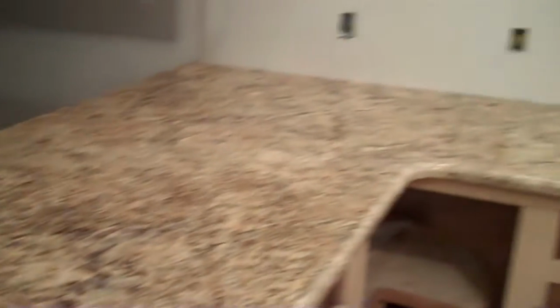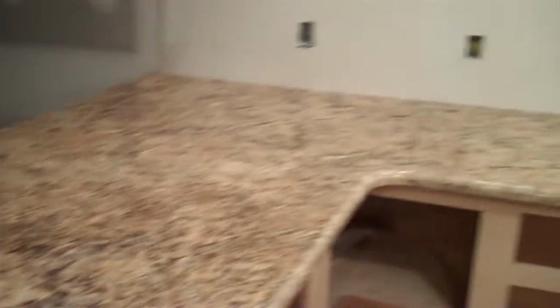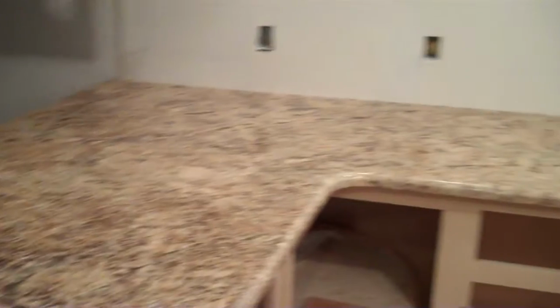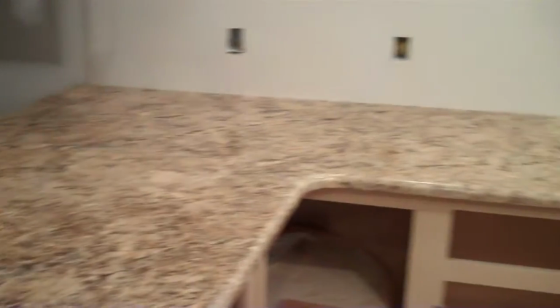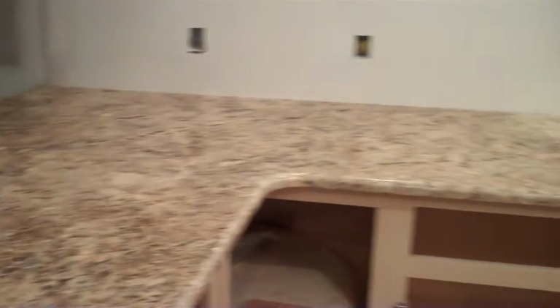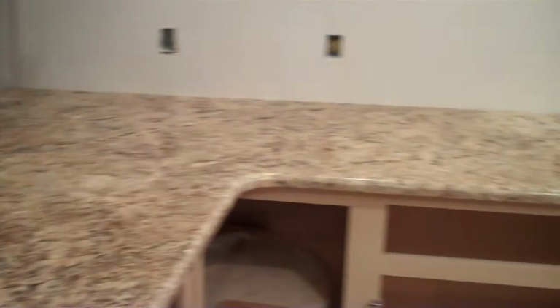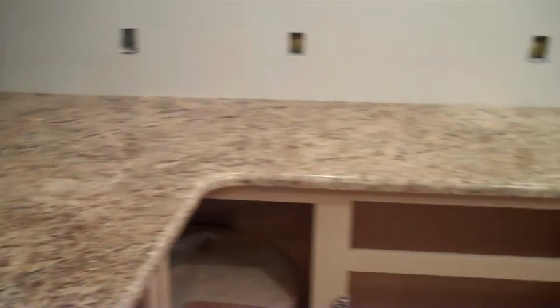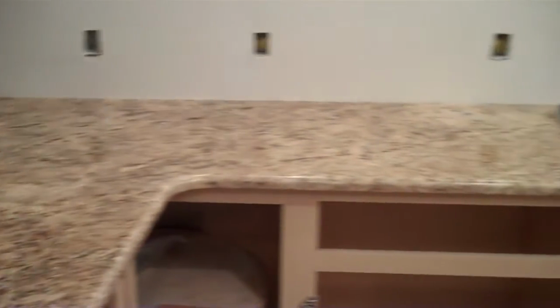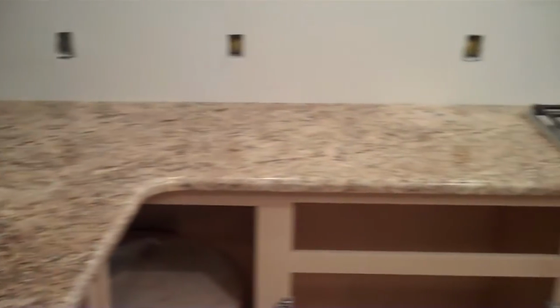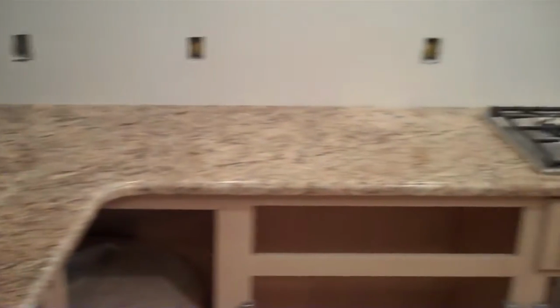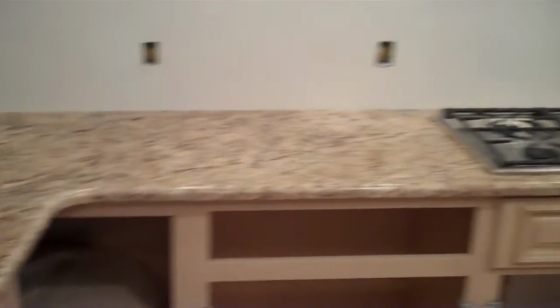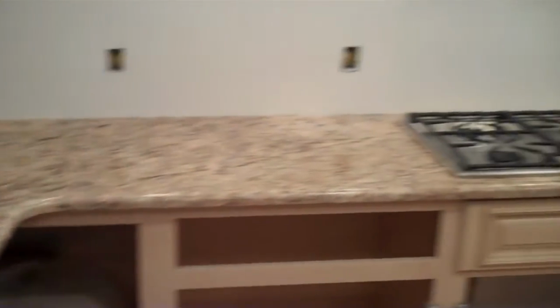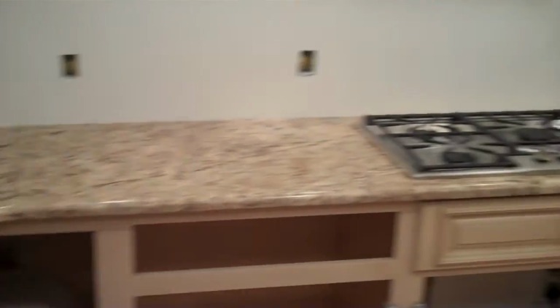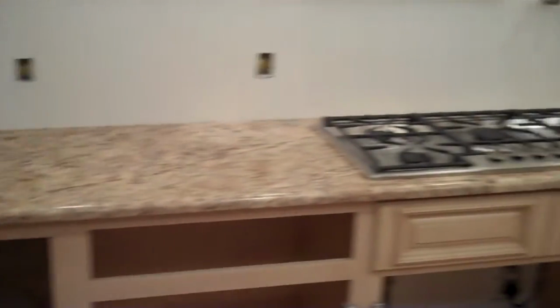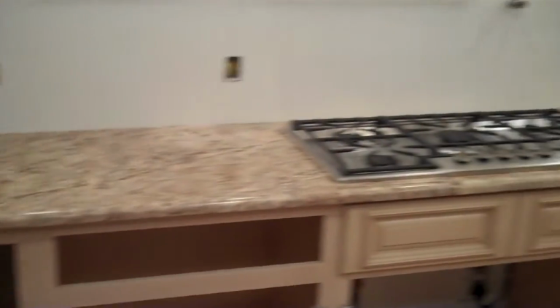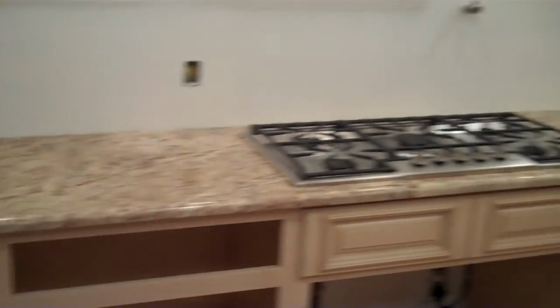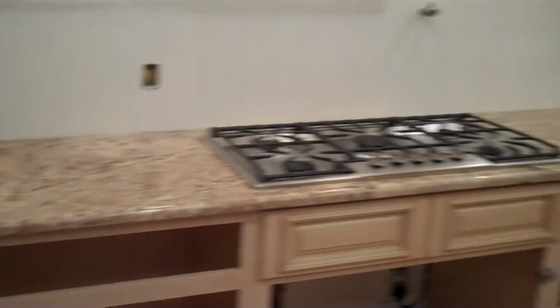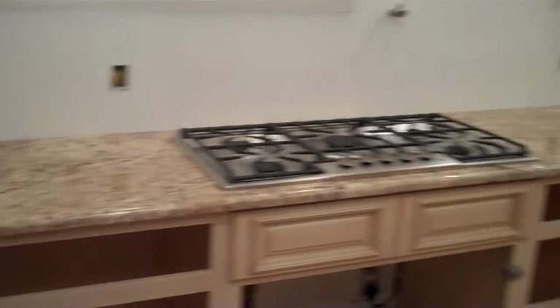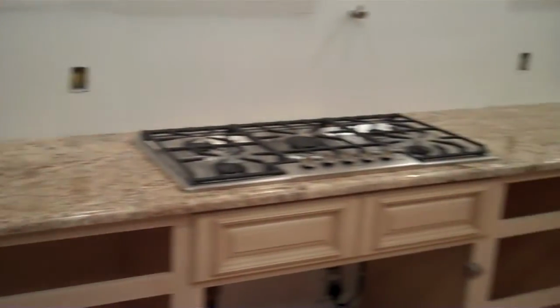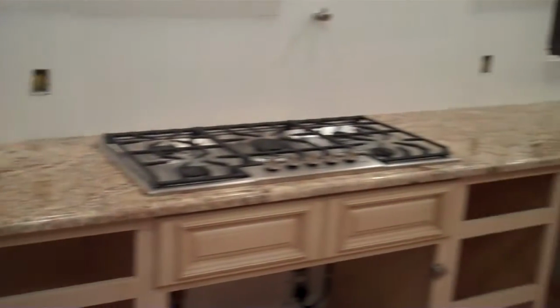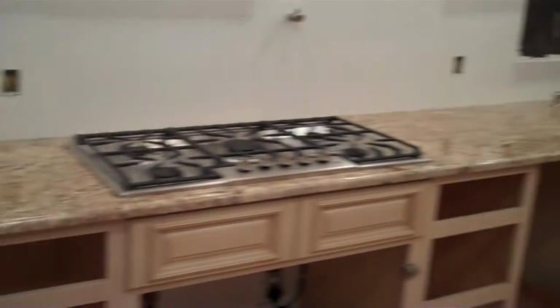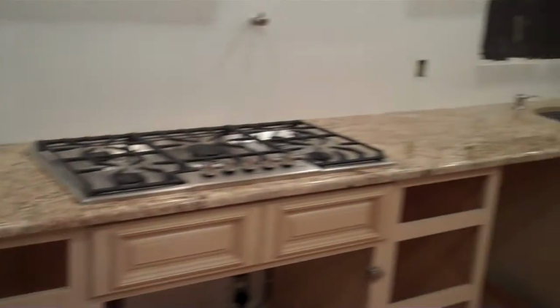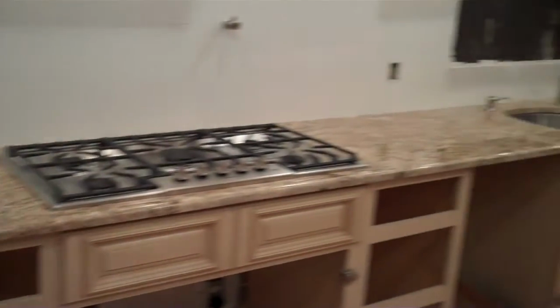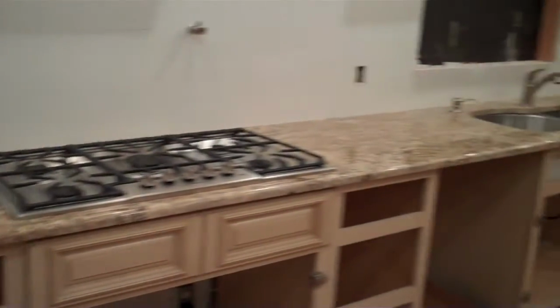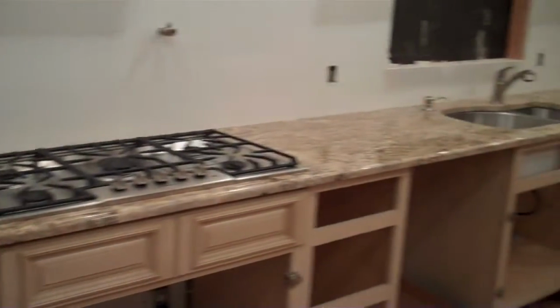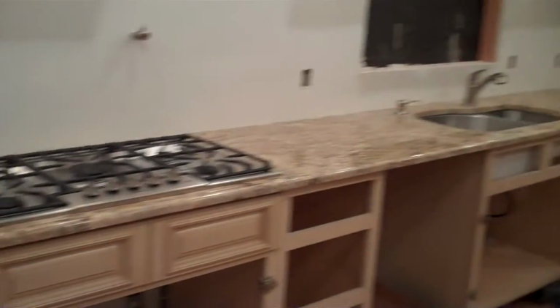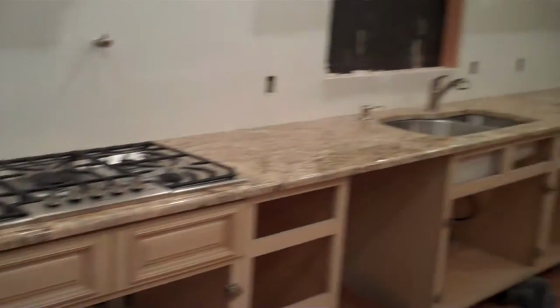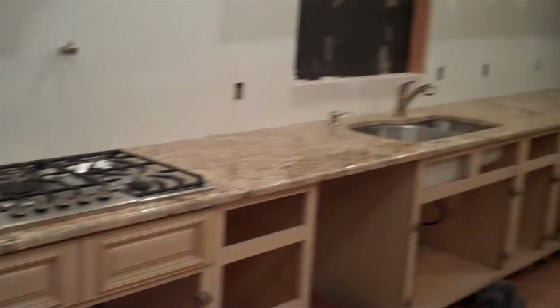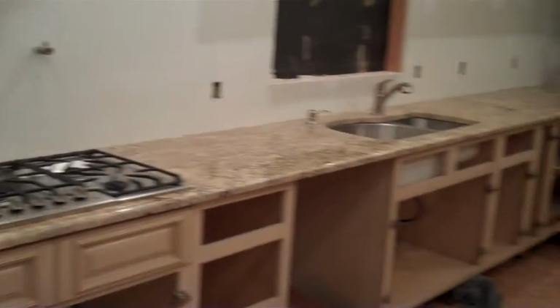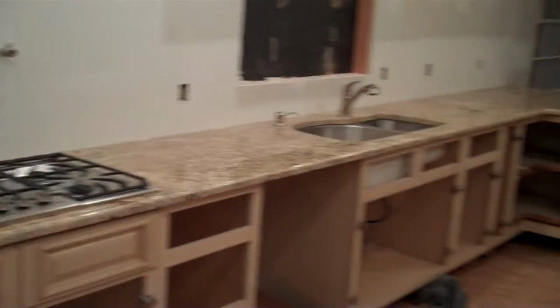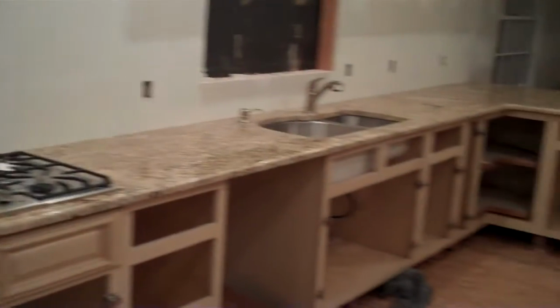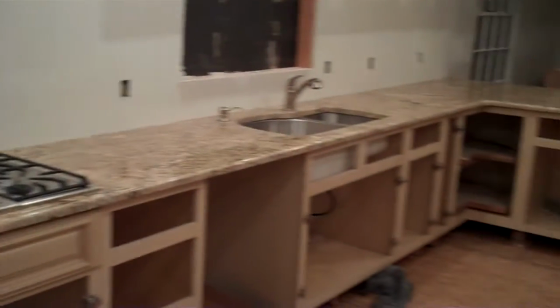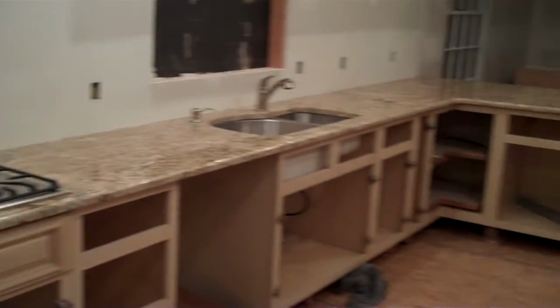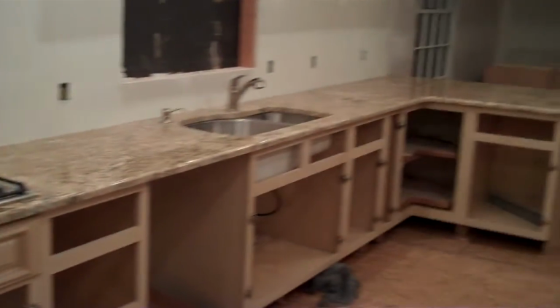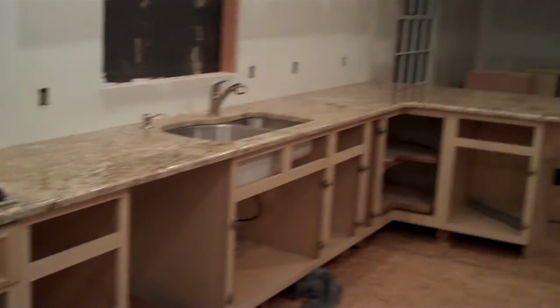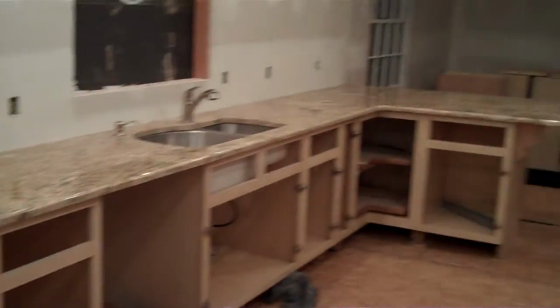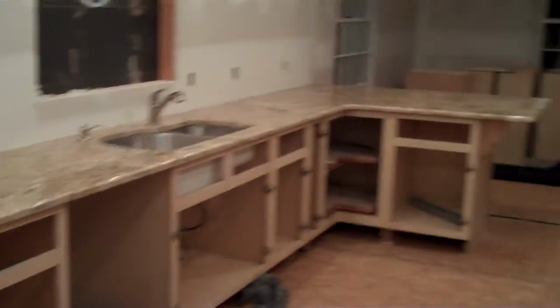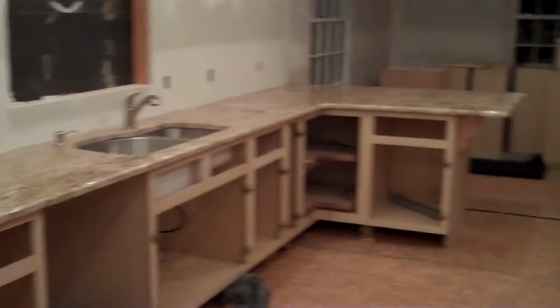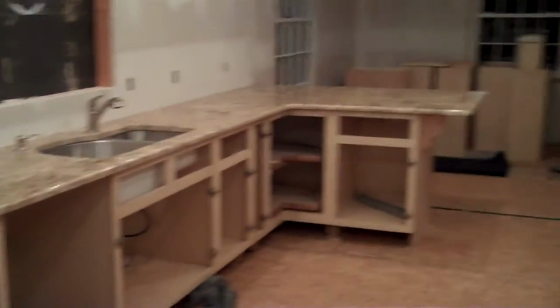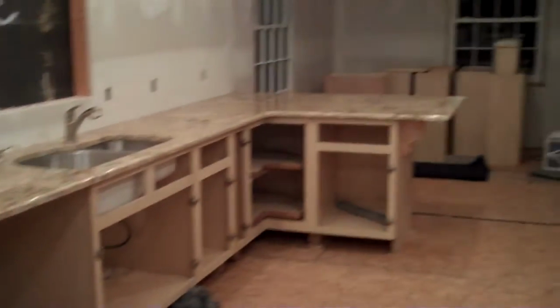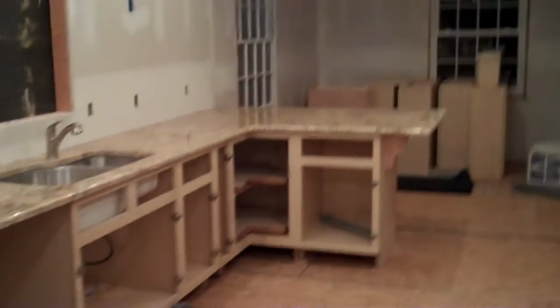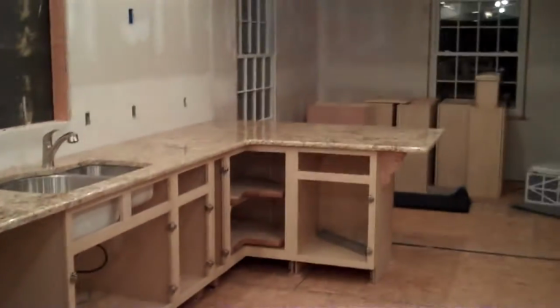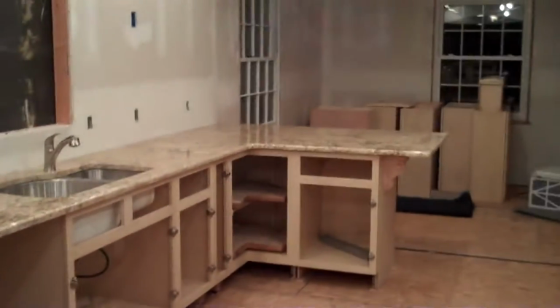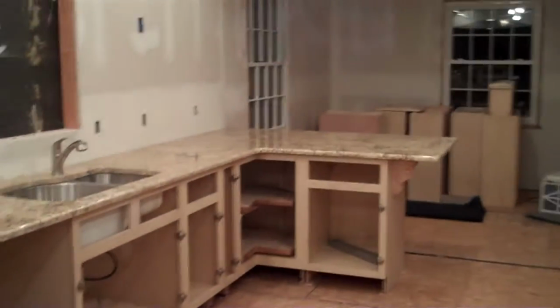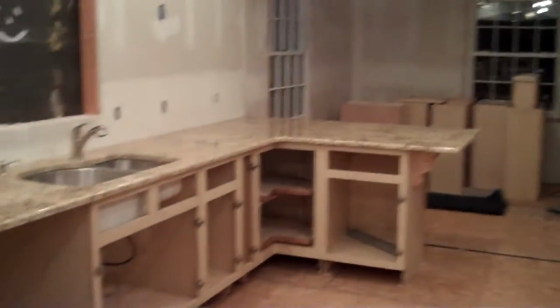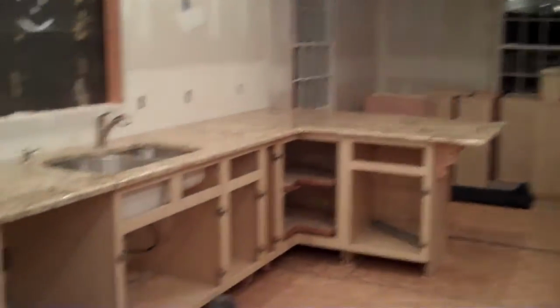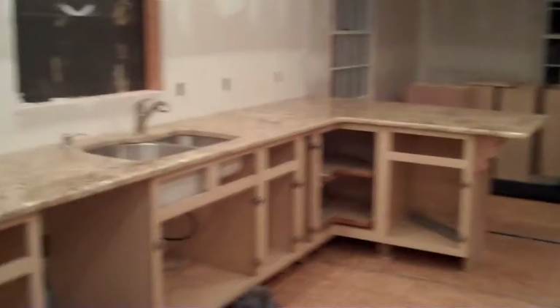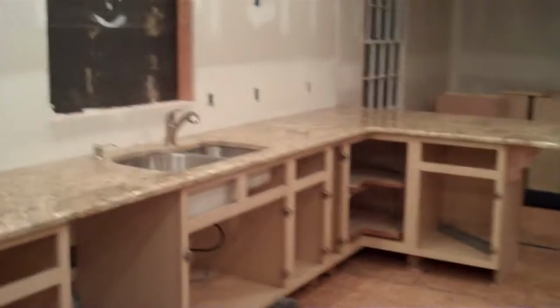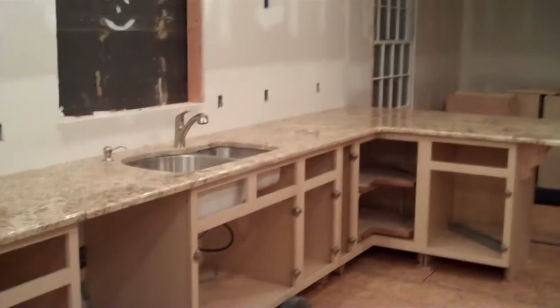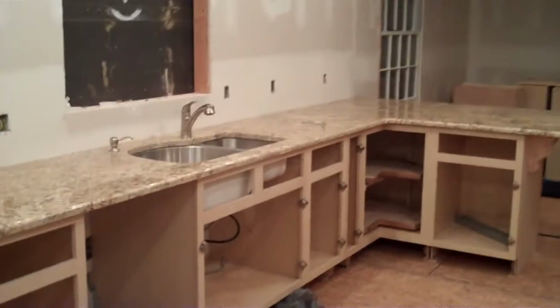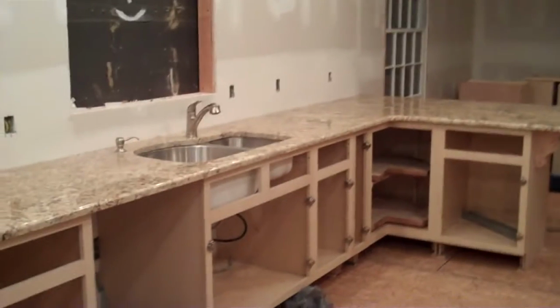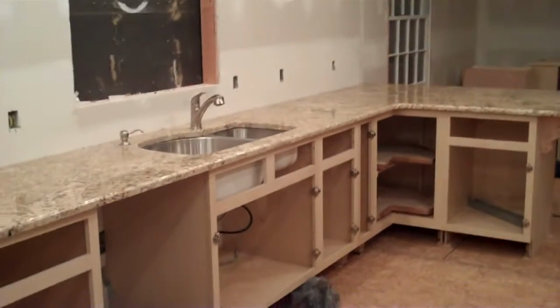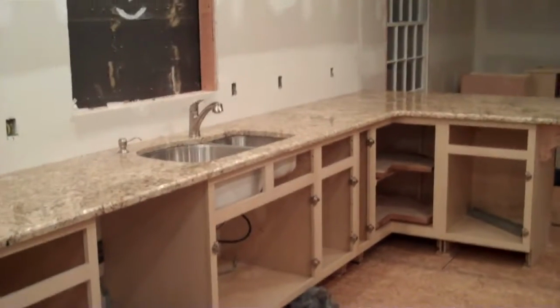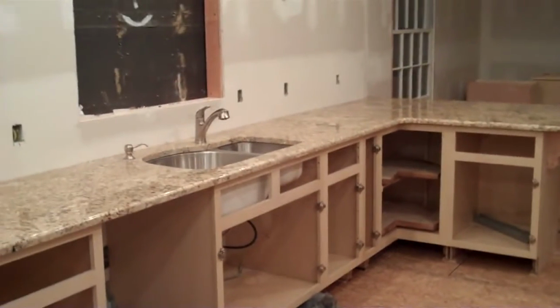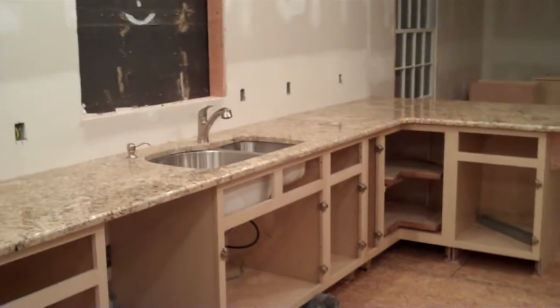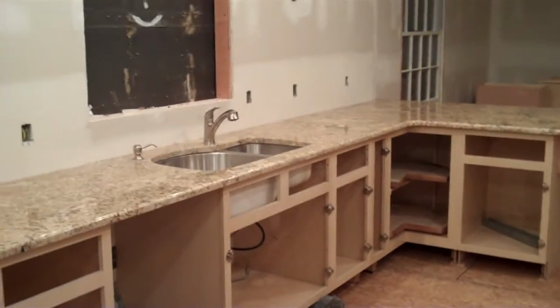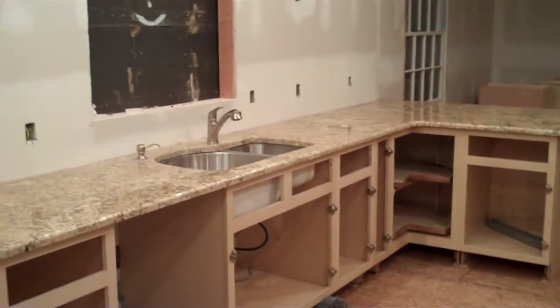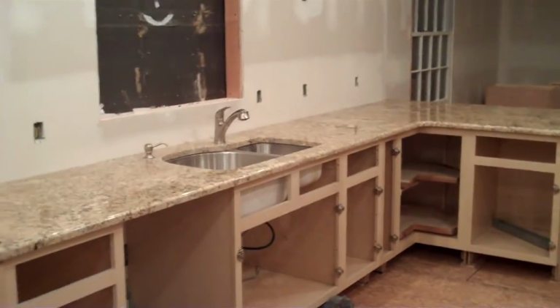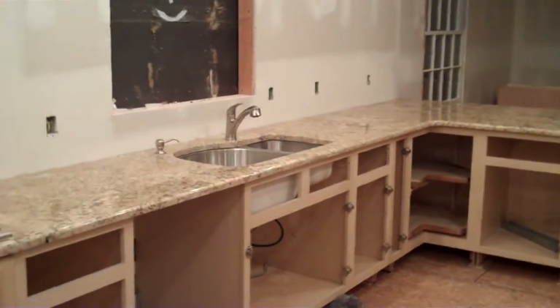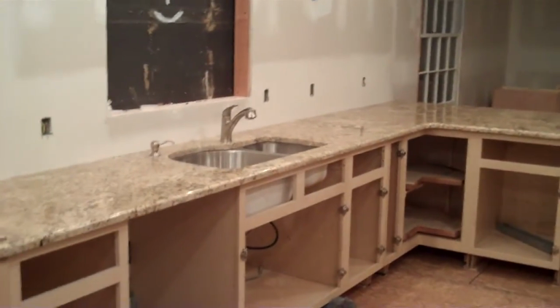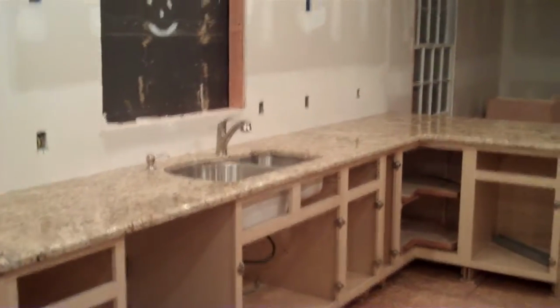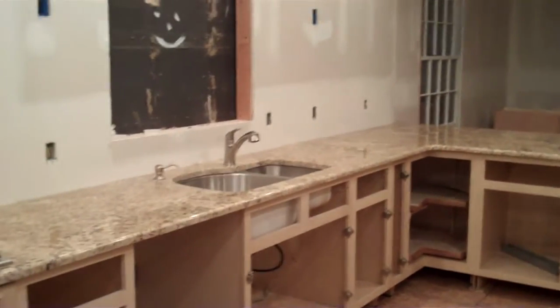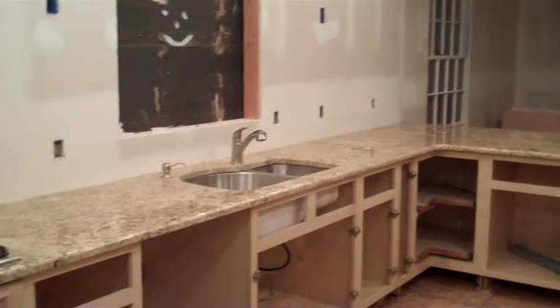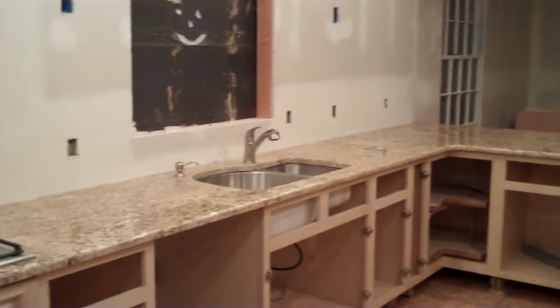23 feet of countertop — you should have seen them trying to get it in the house, it was quite fun. All right, until next time.